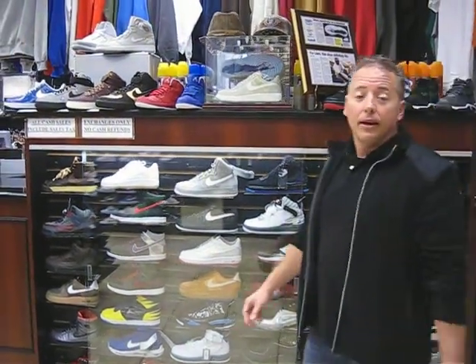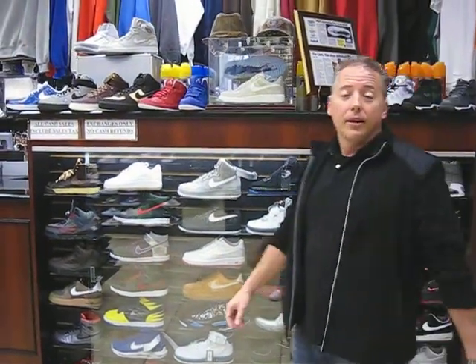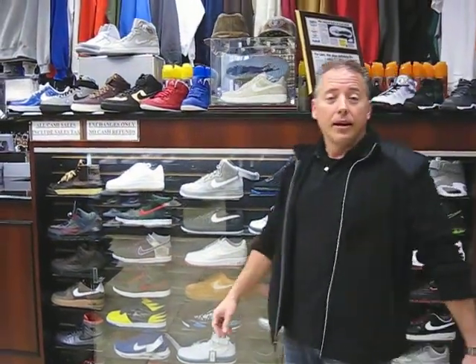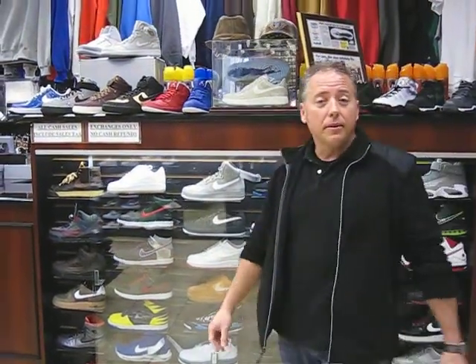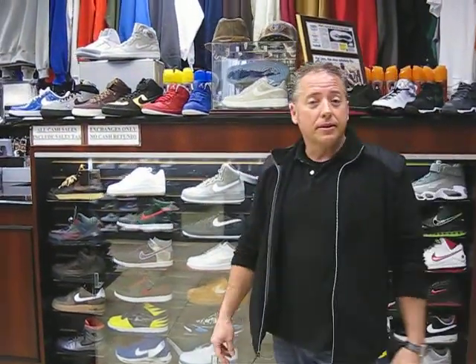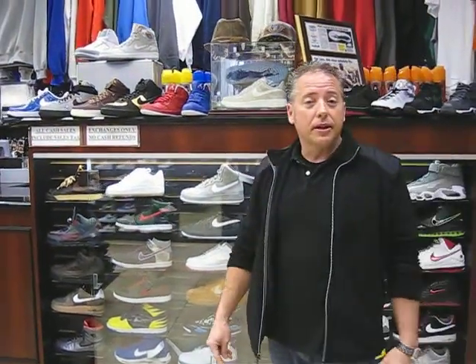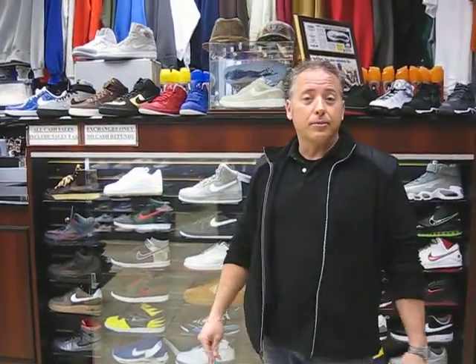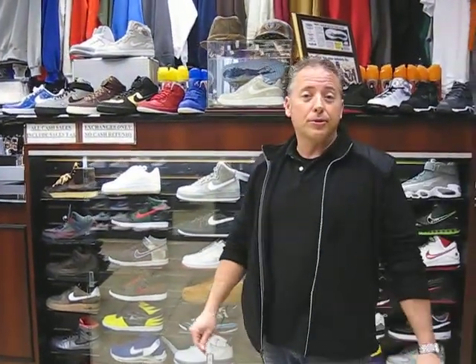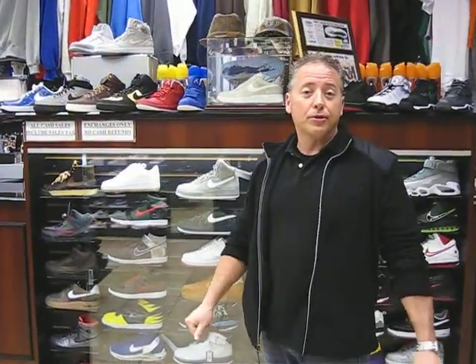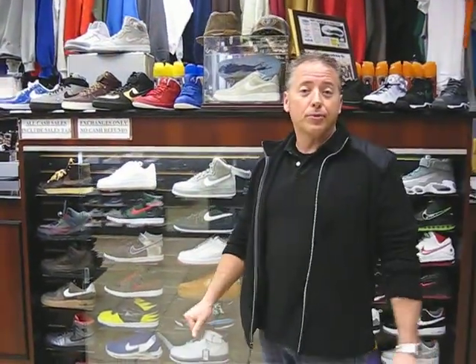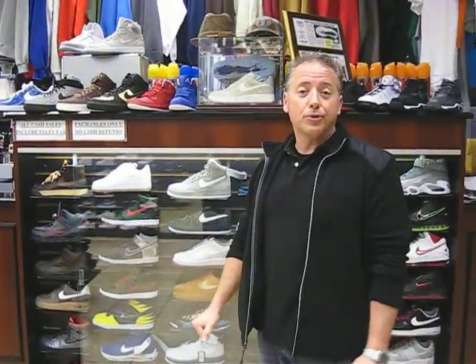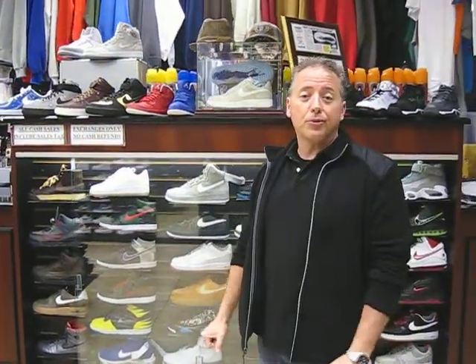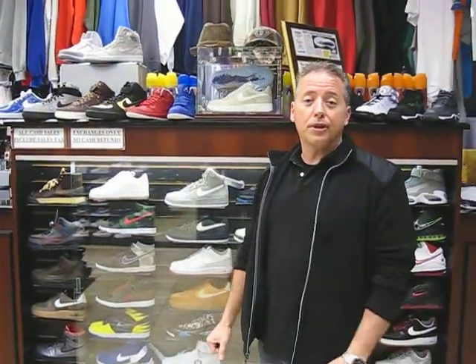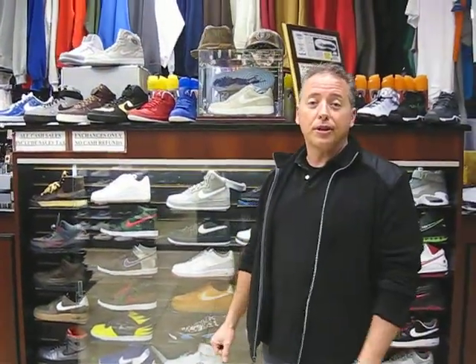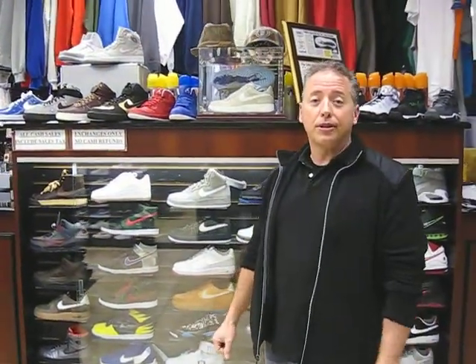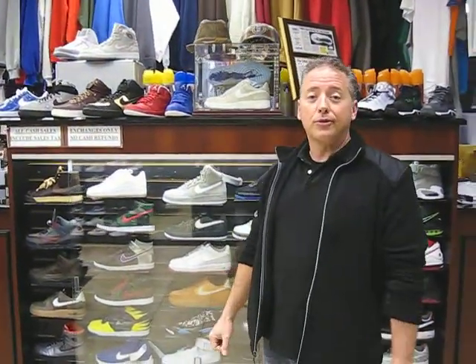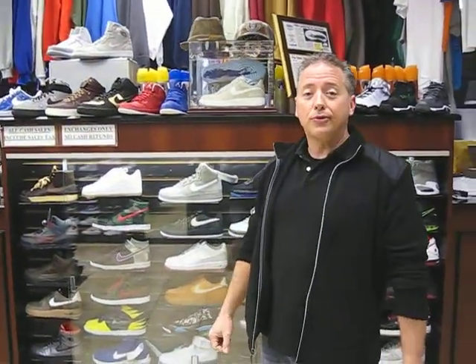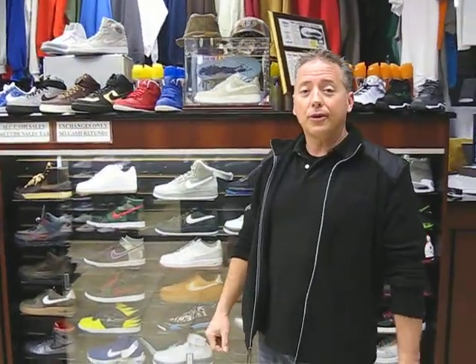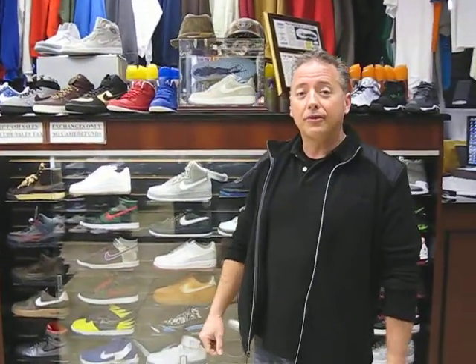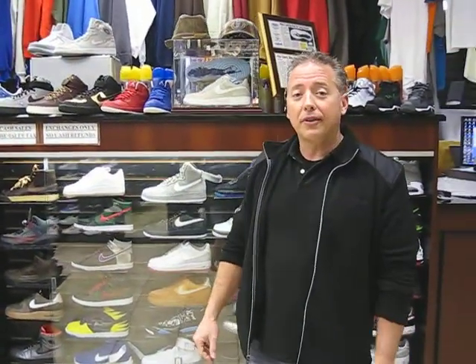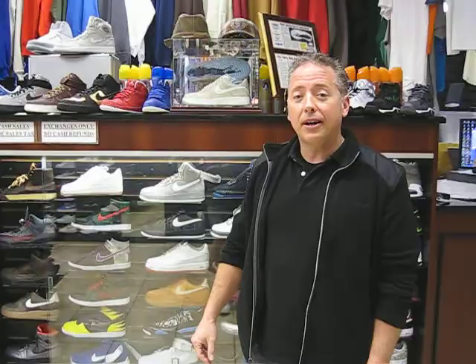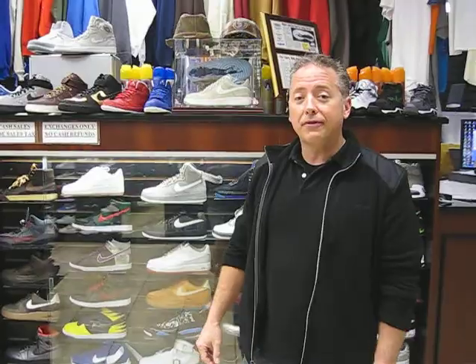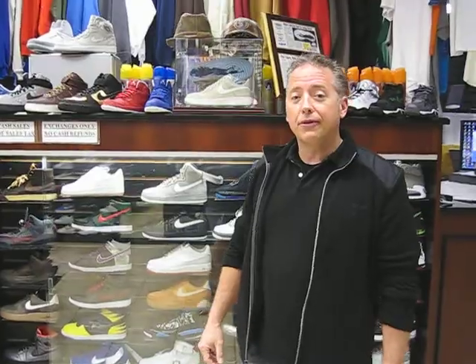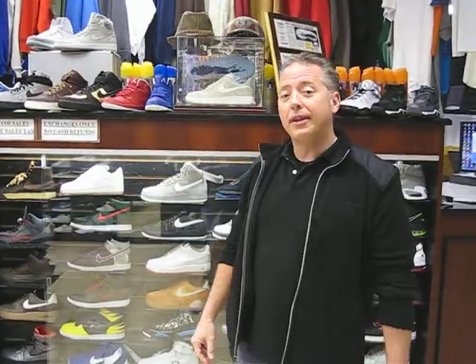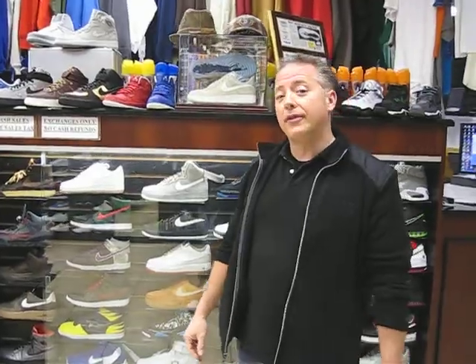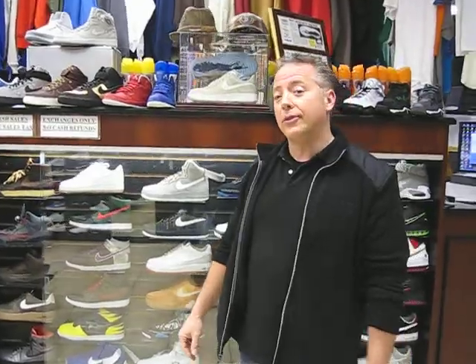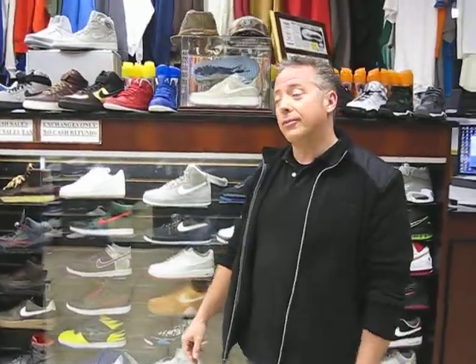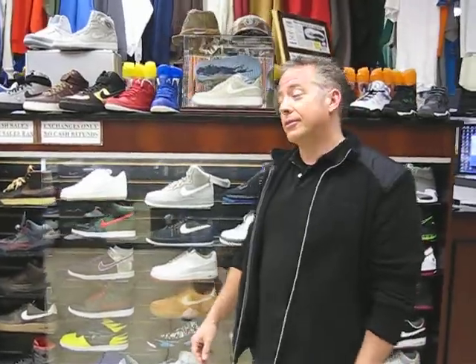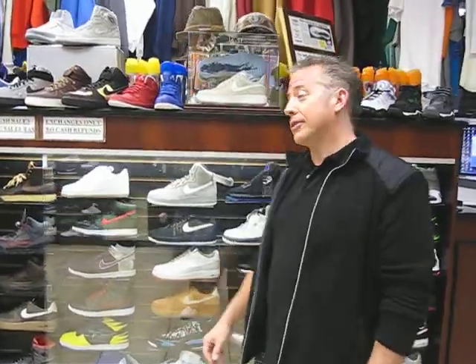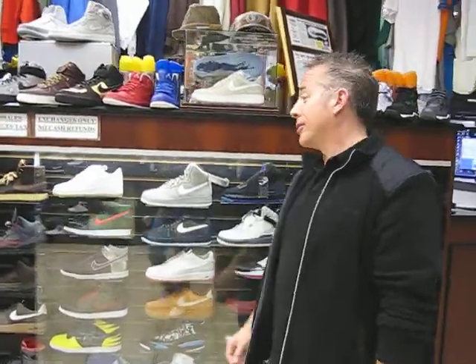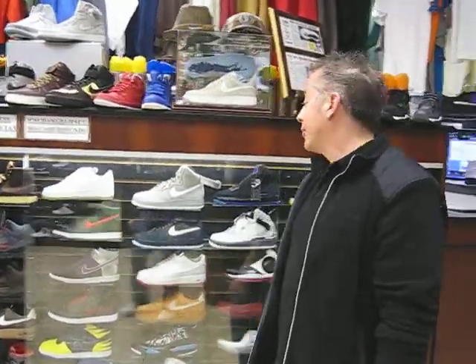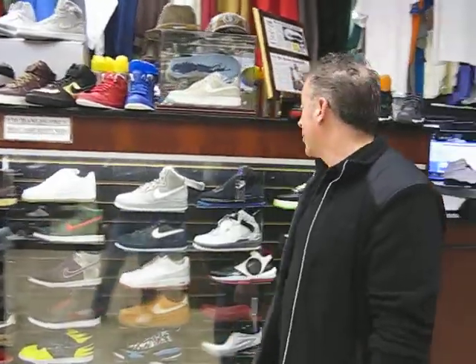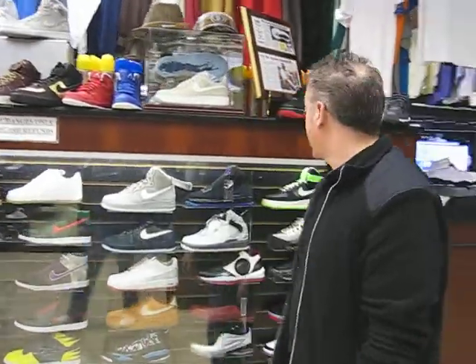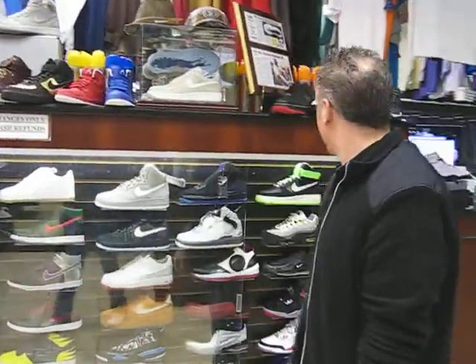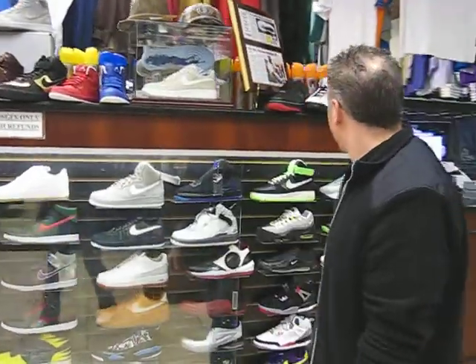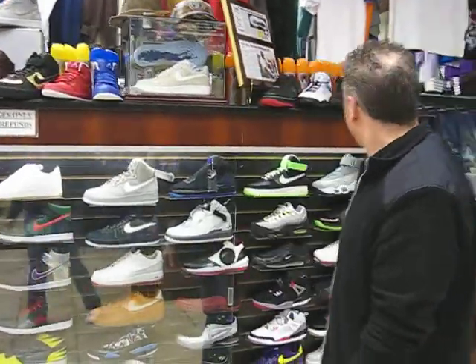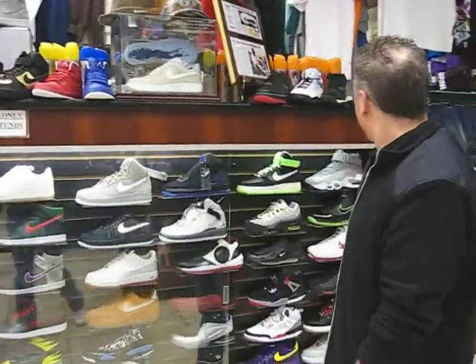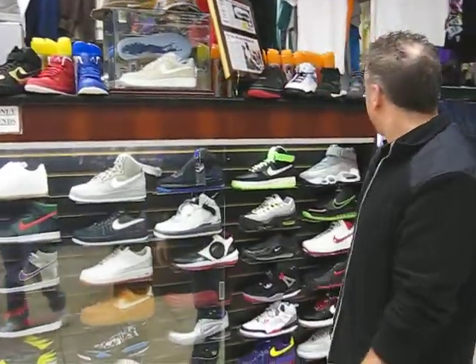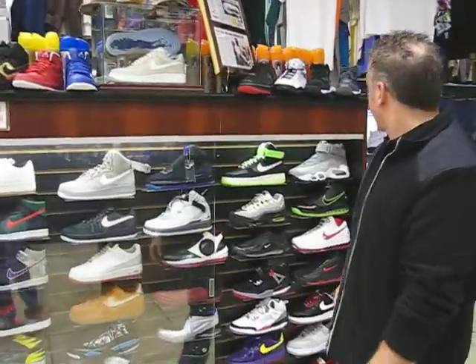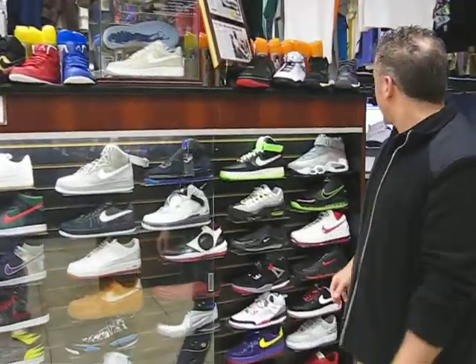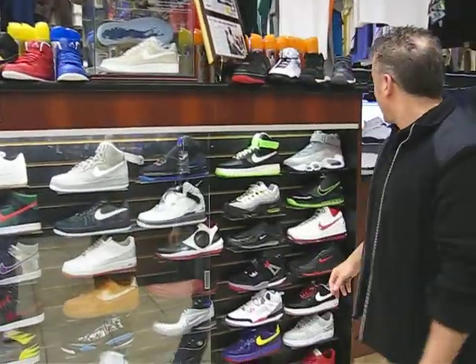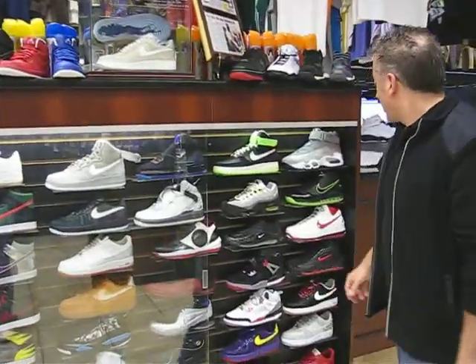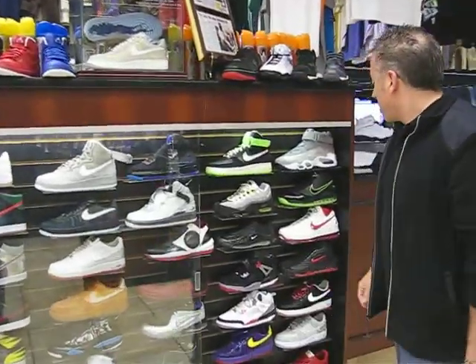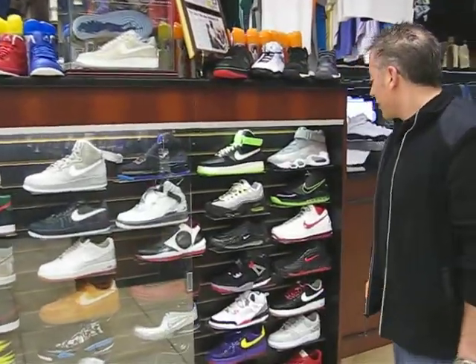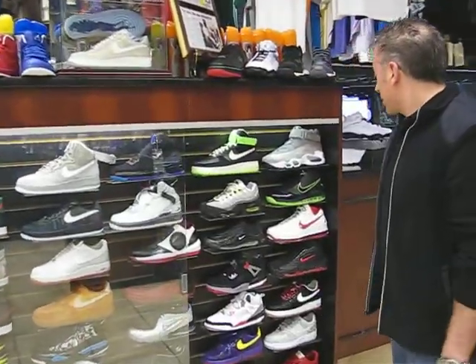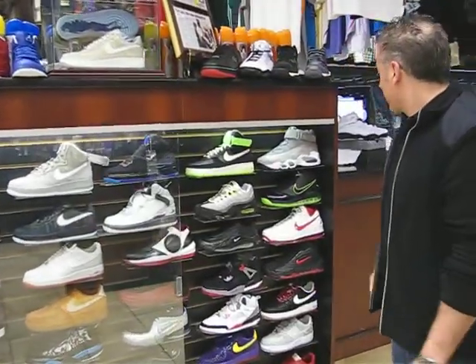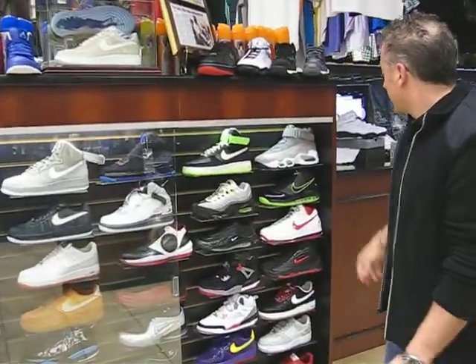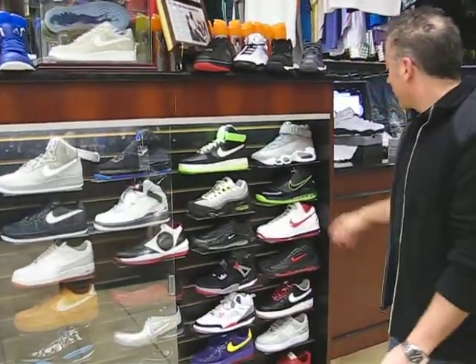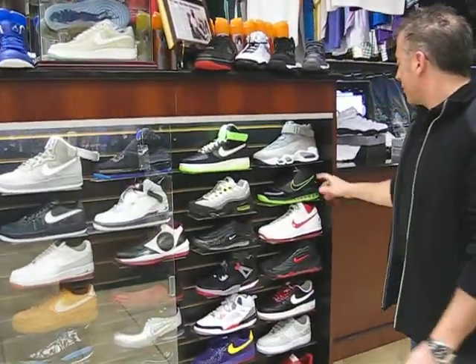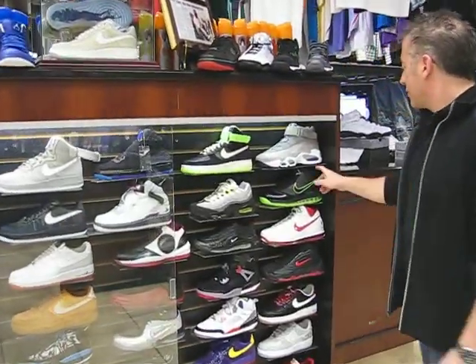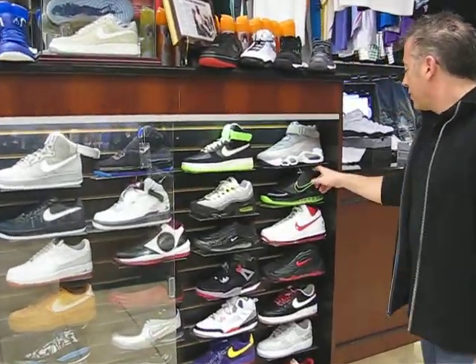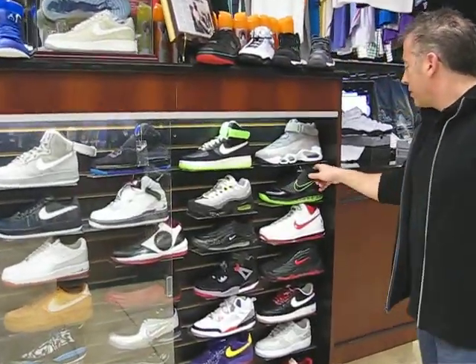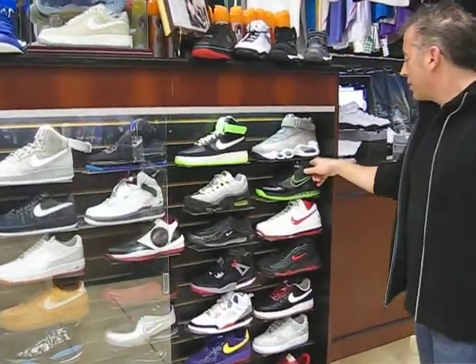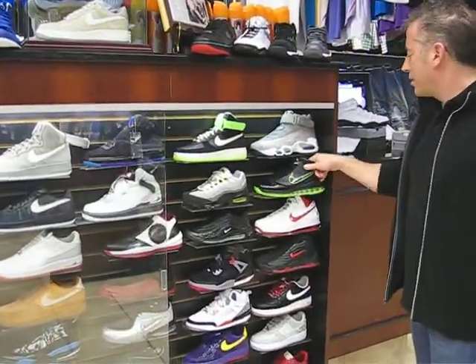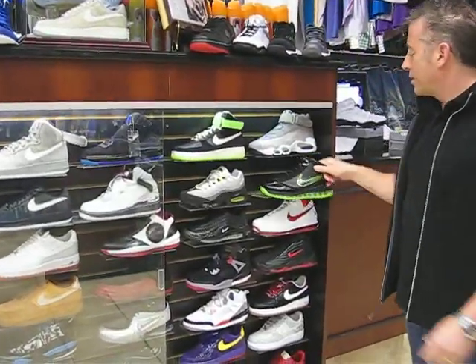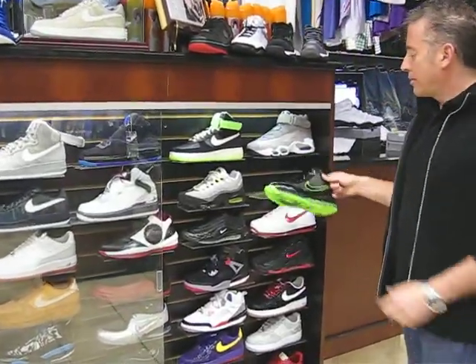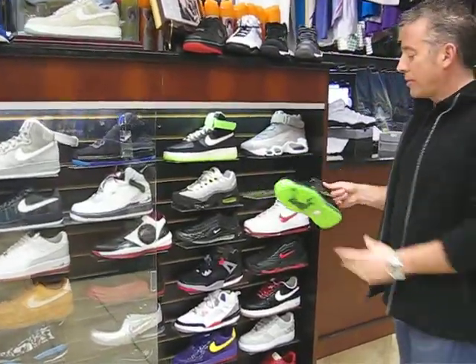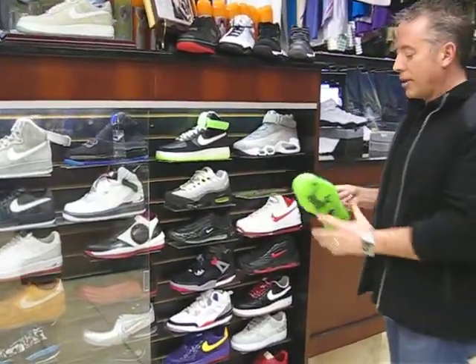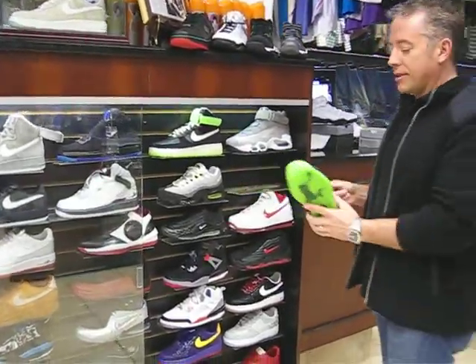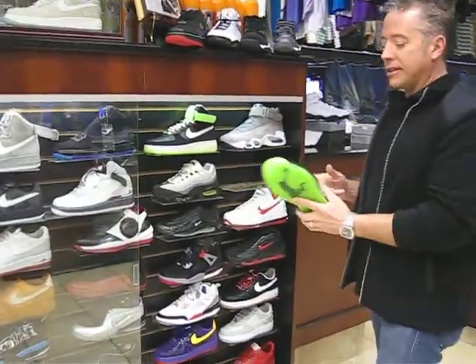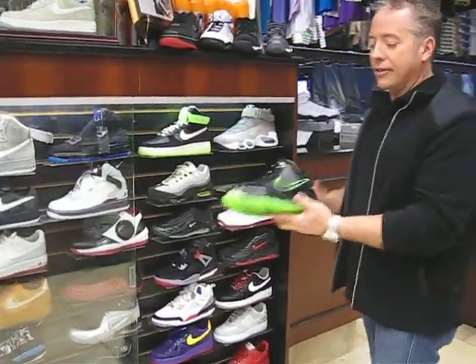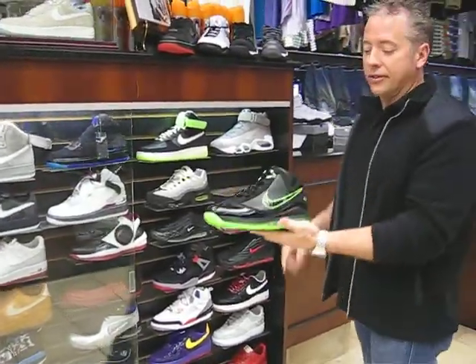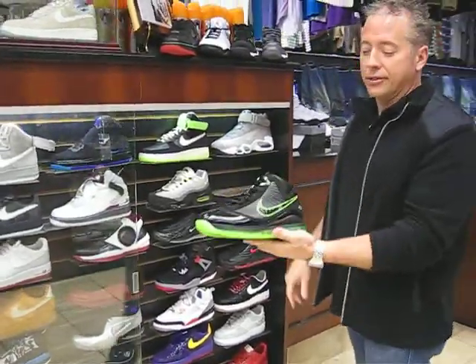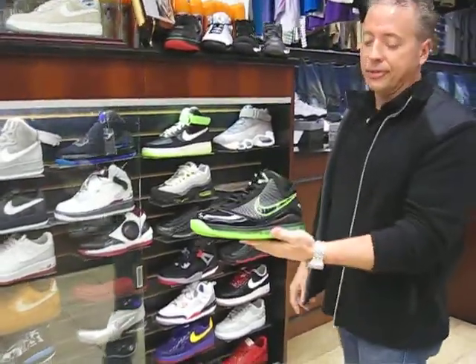Hey, what's up? This is Rich from Street Gear, 245 Fulton Avenue, Hempstead, New York. Today we're going to review the LeBron 7s.